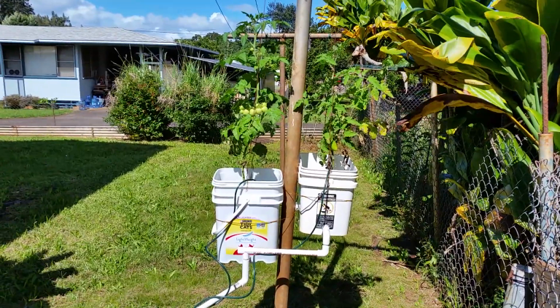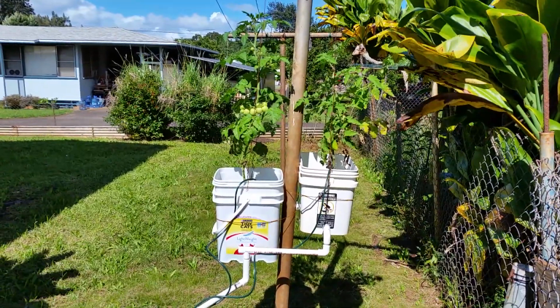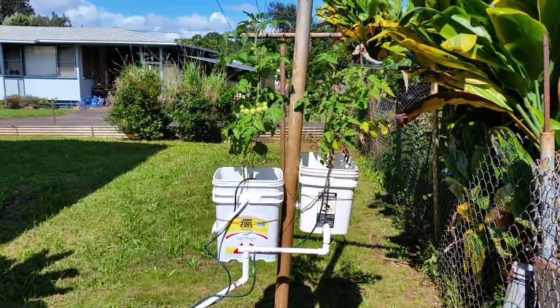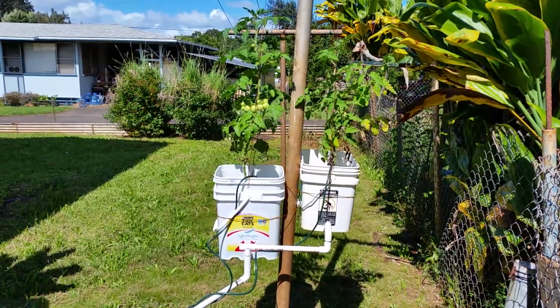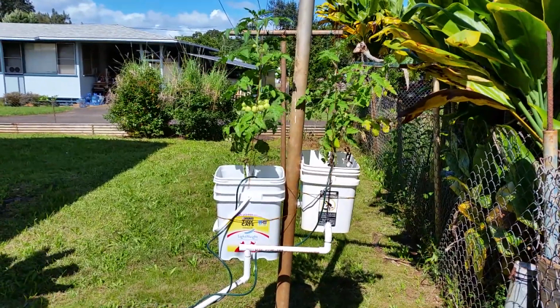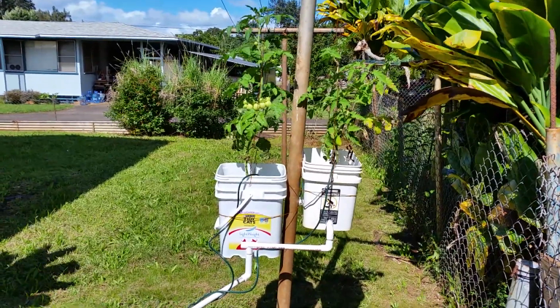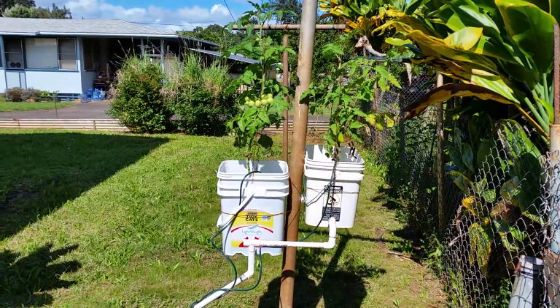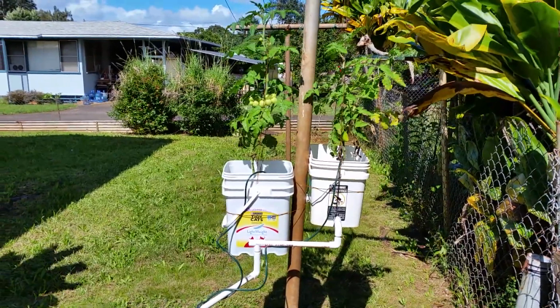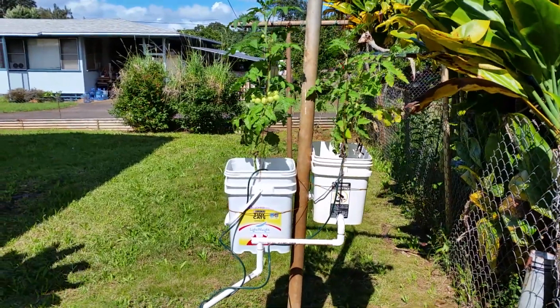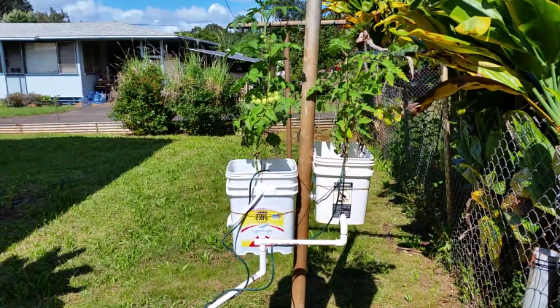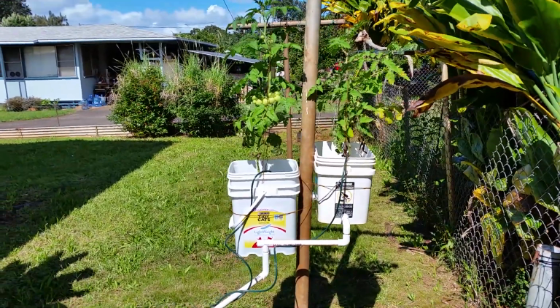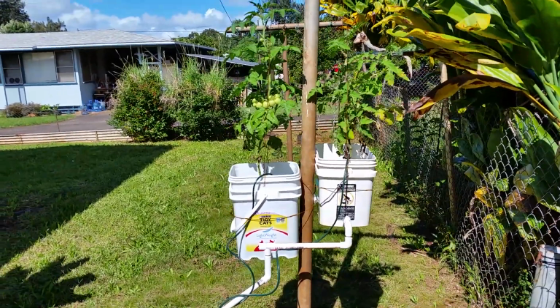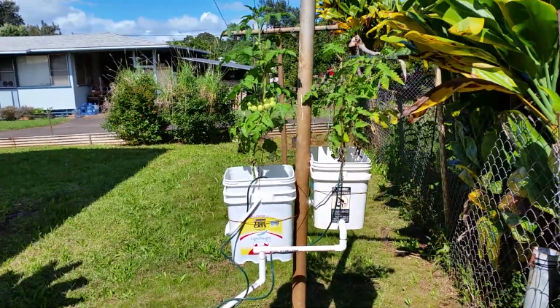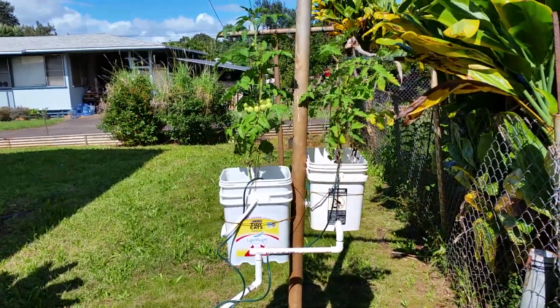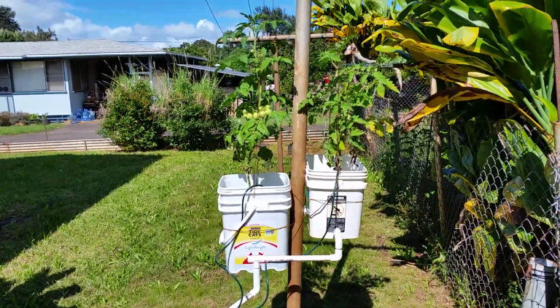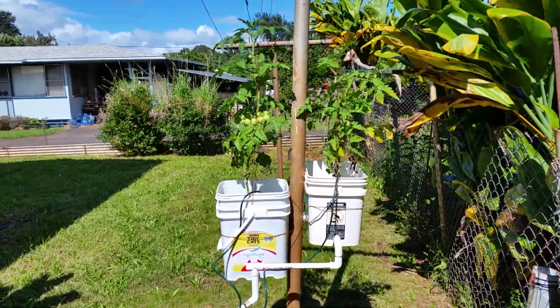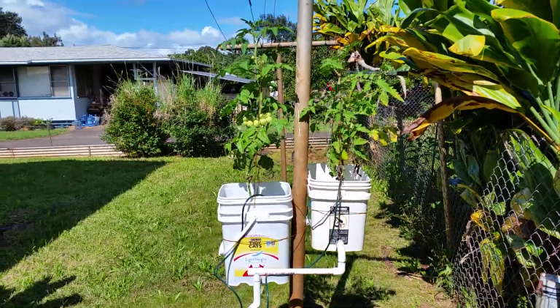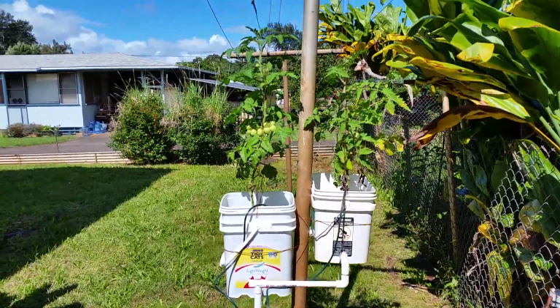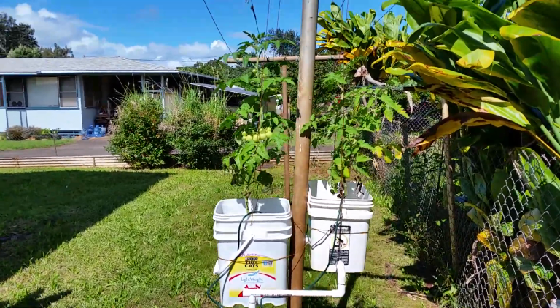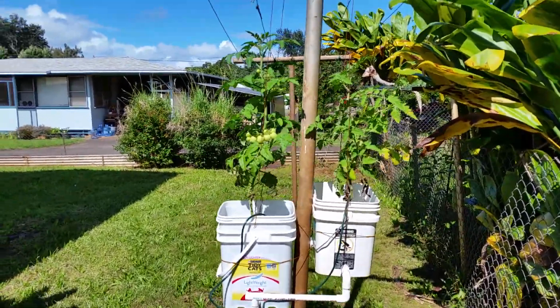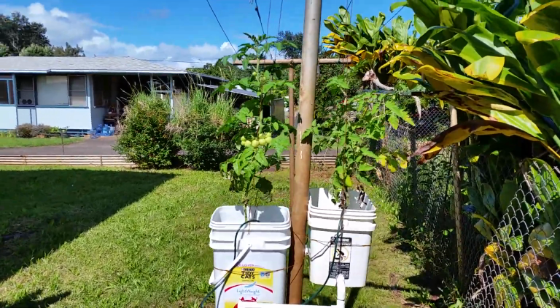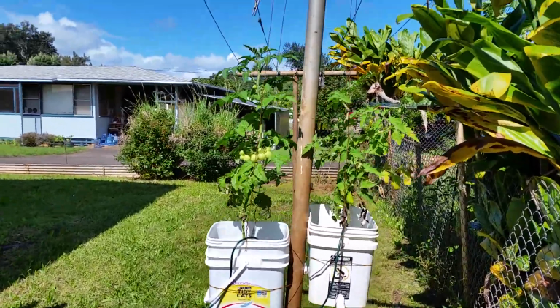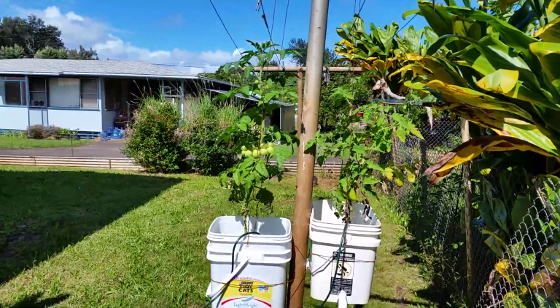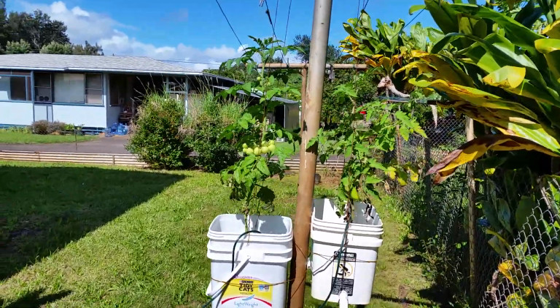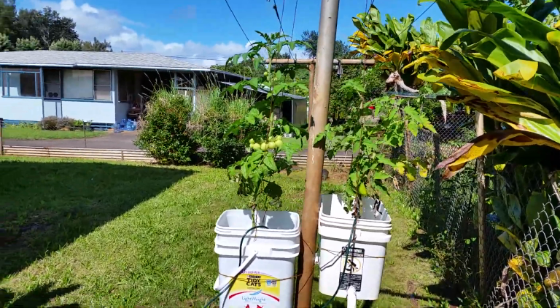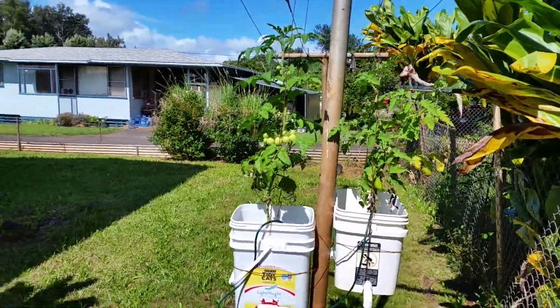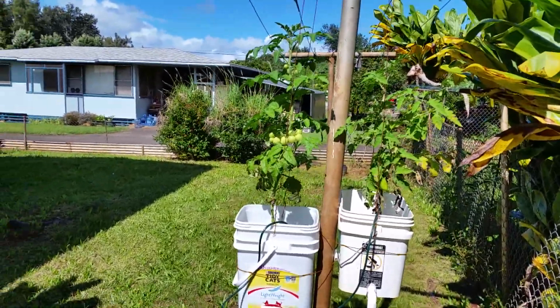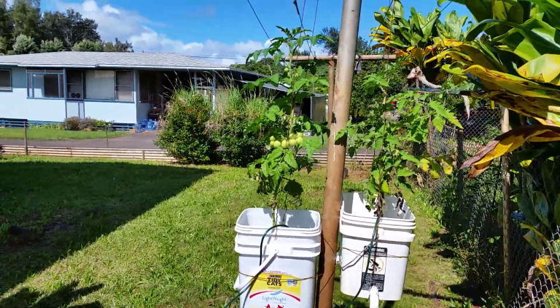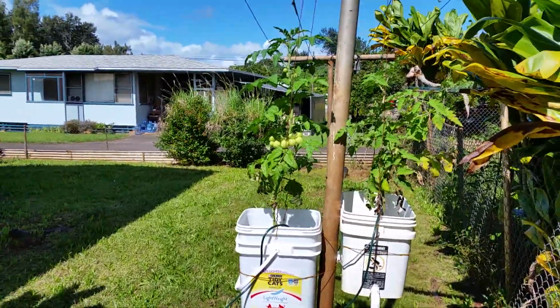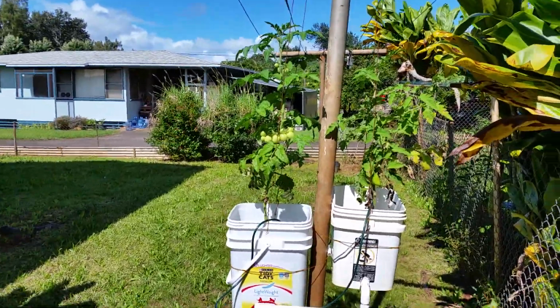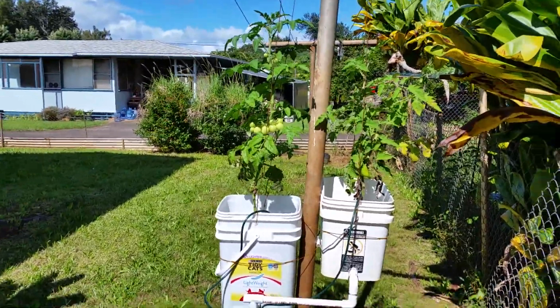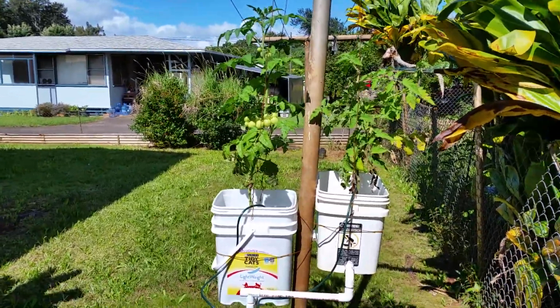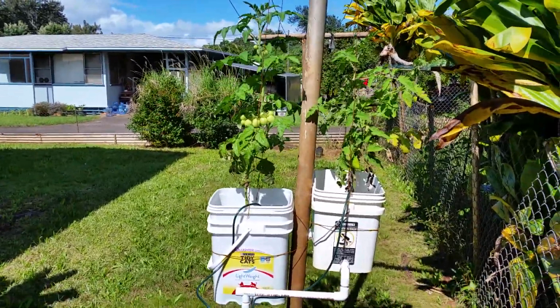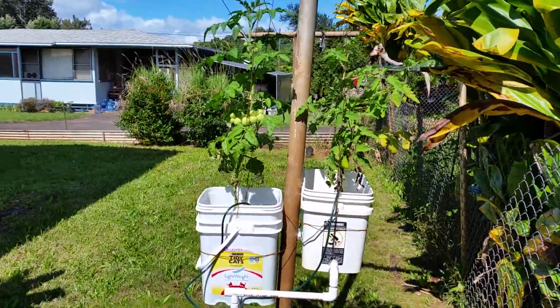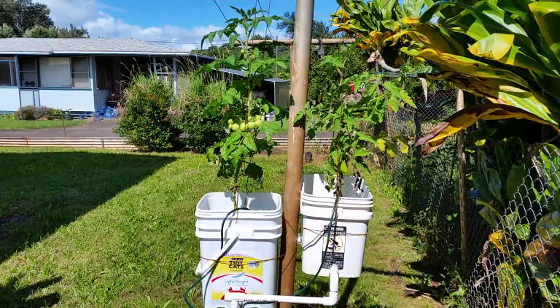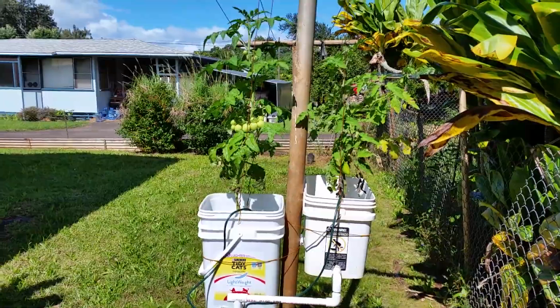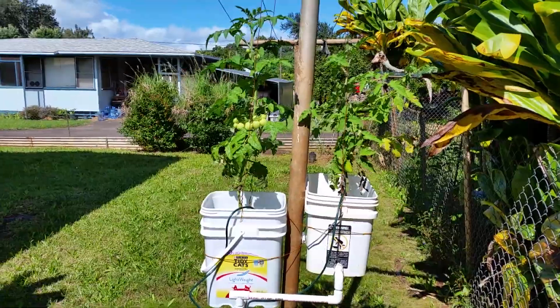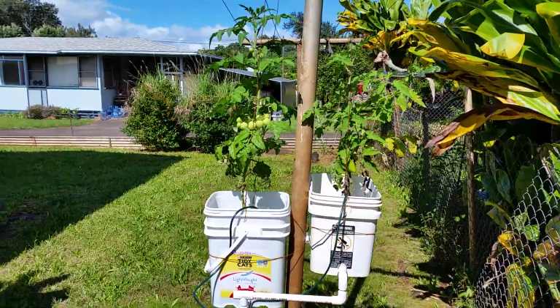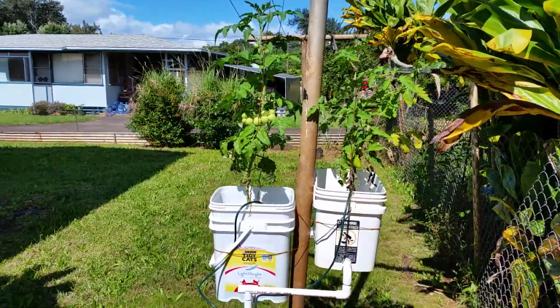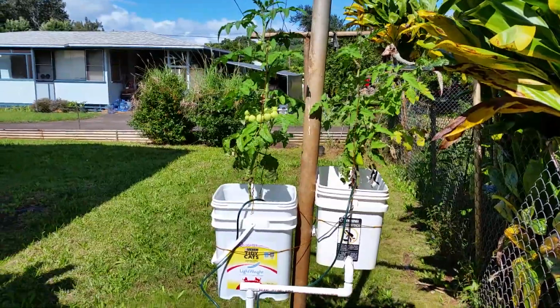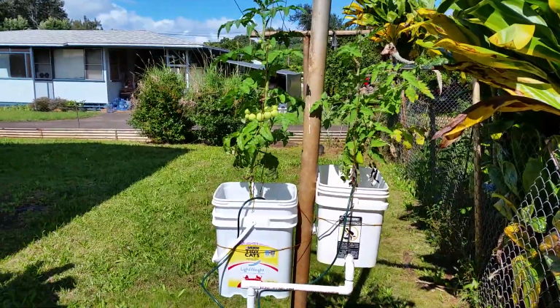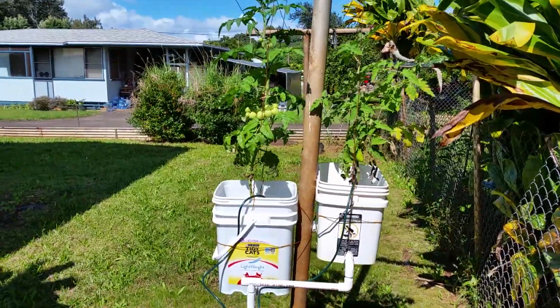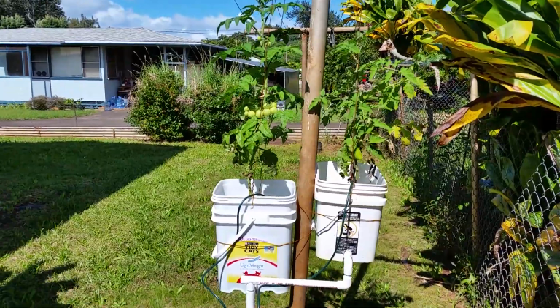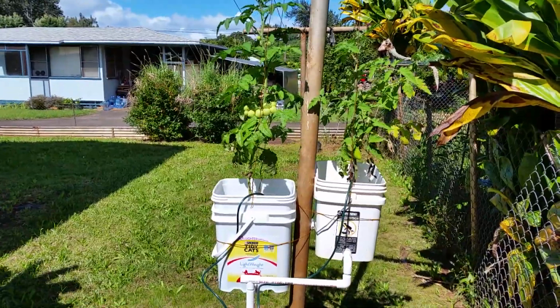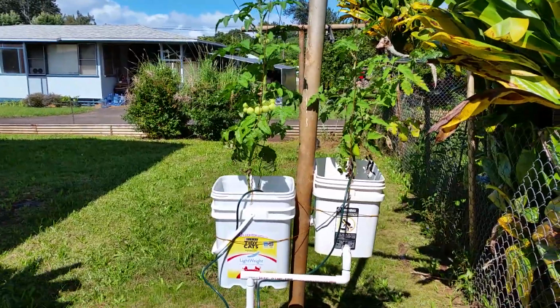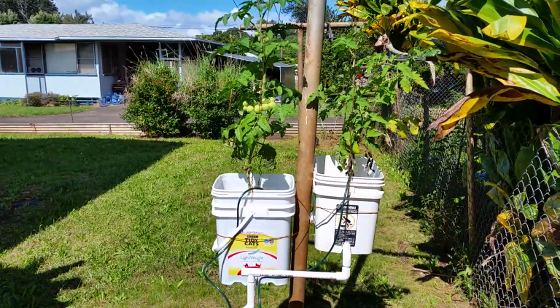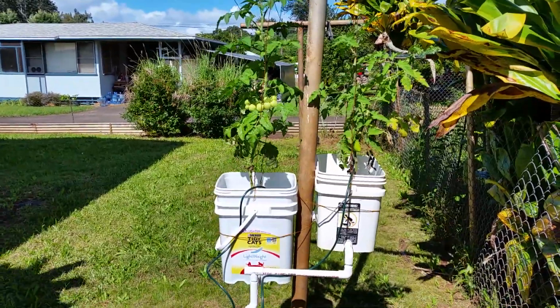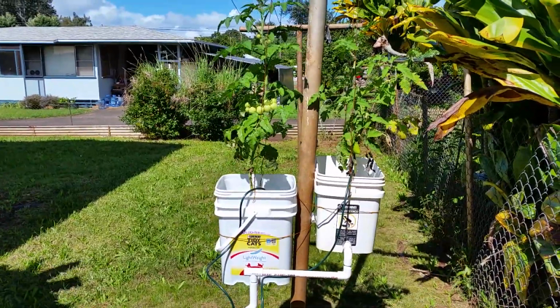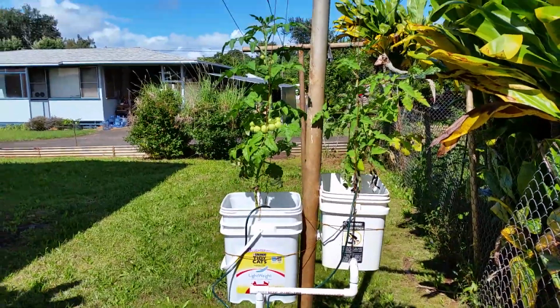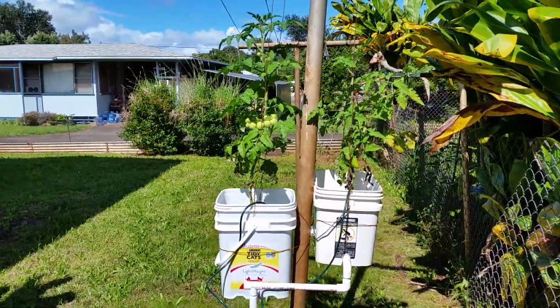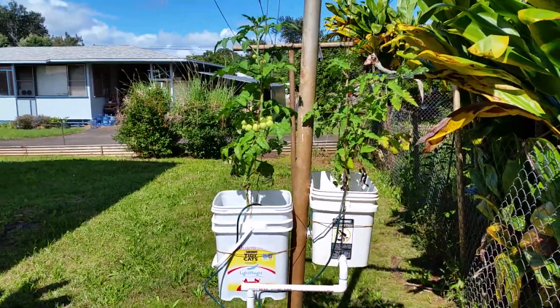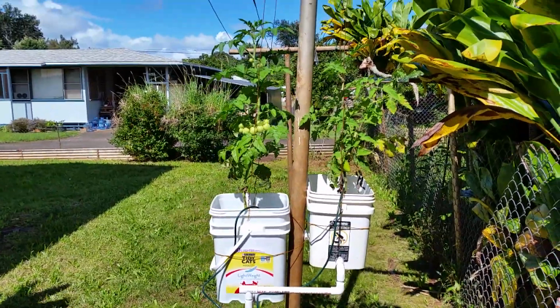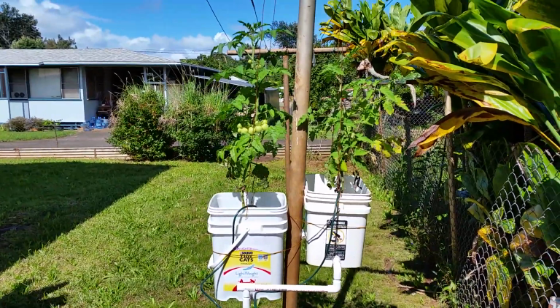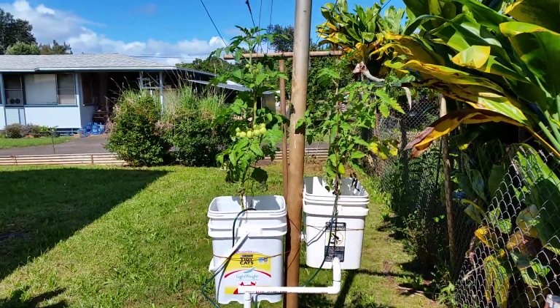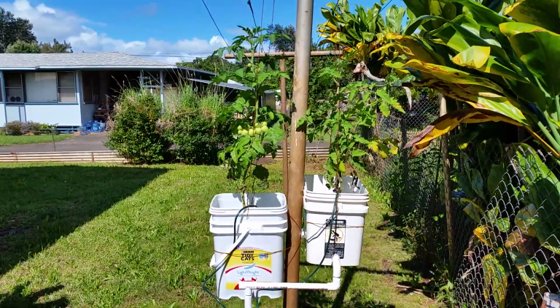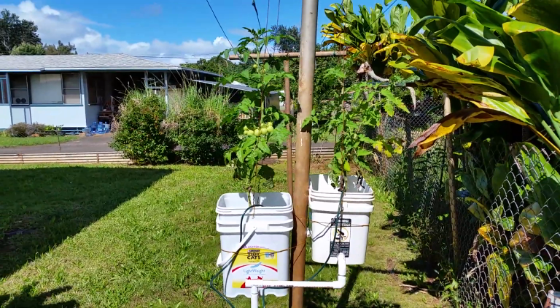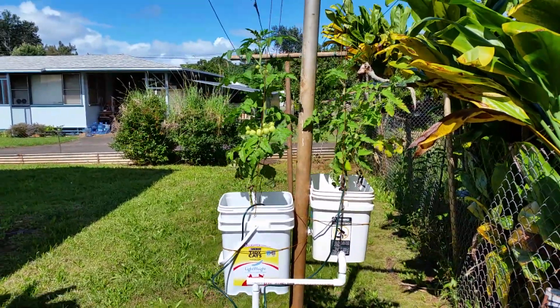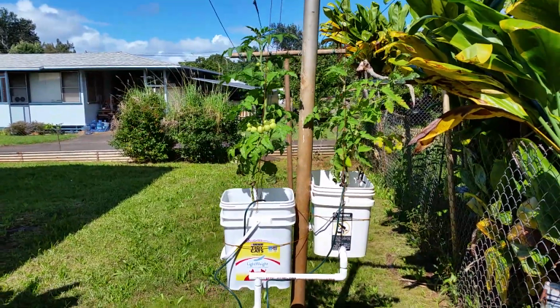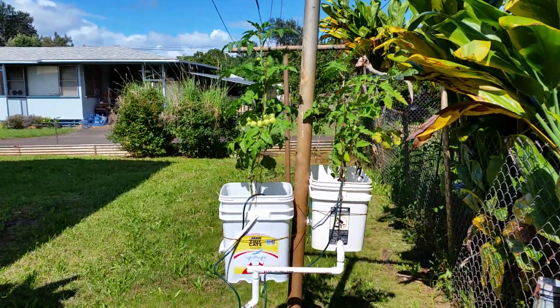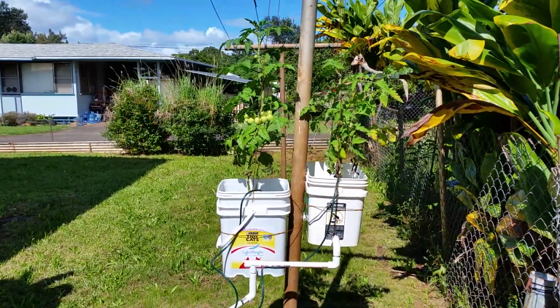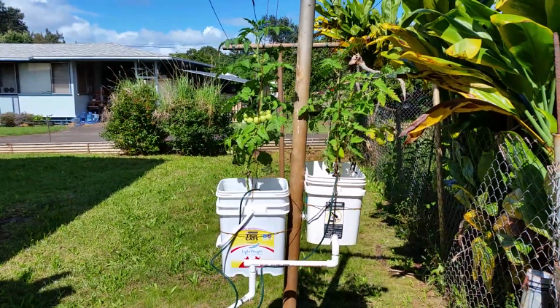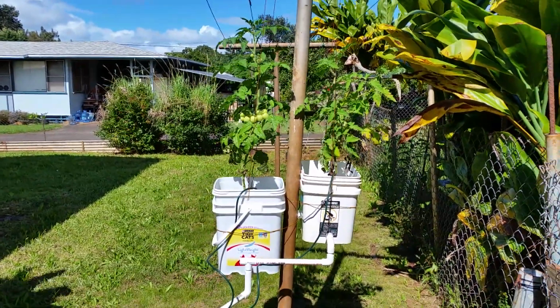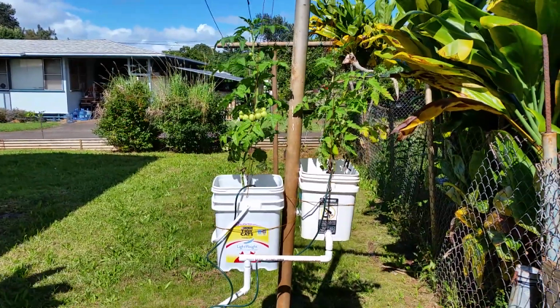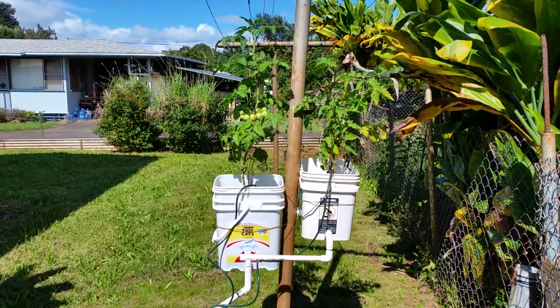The whole reason why I want to do this is to grow tomatoes and strawberries. I'll show you what I'm doing to try to grow the strawberries now.